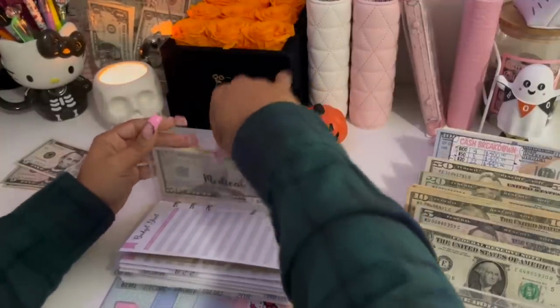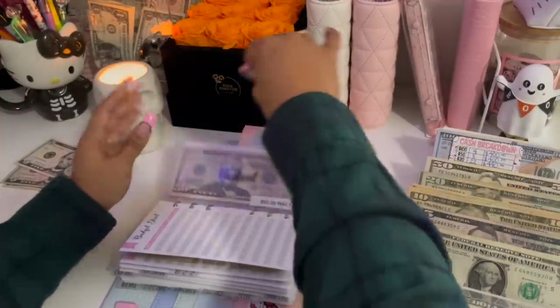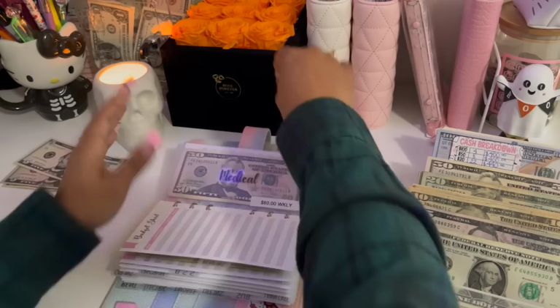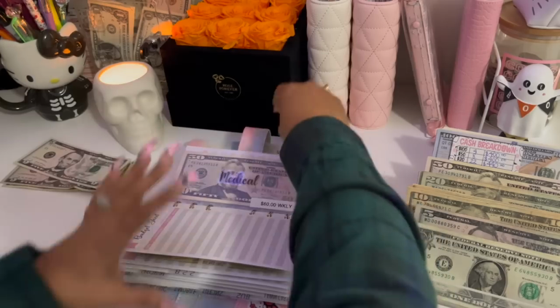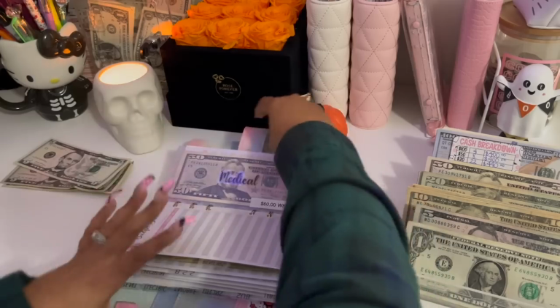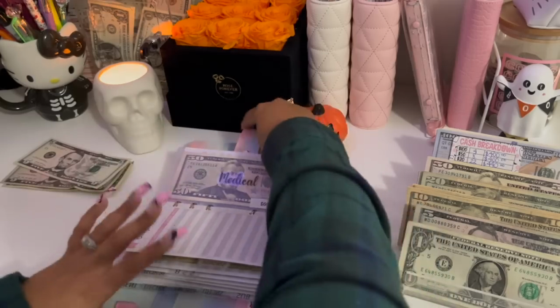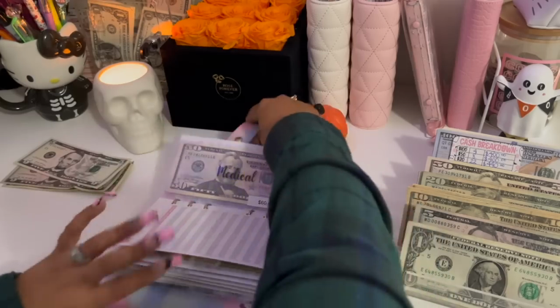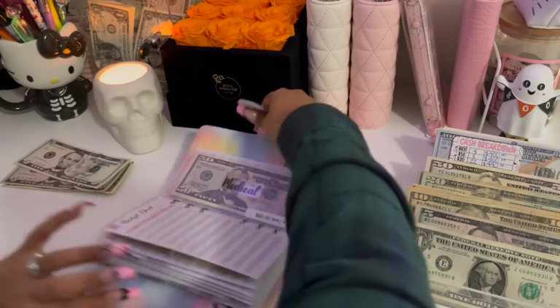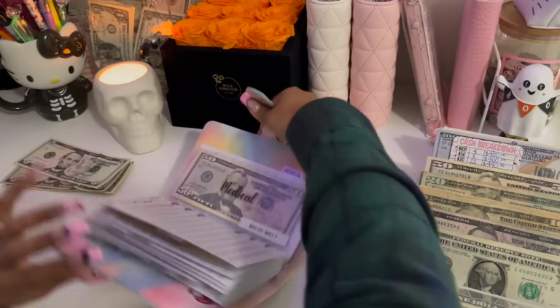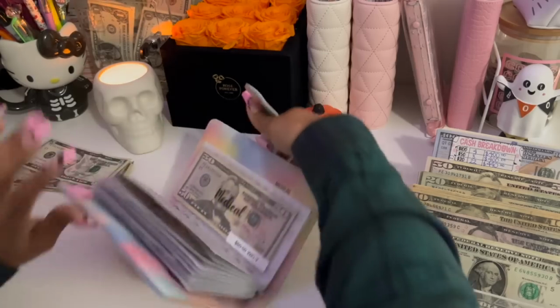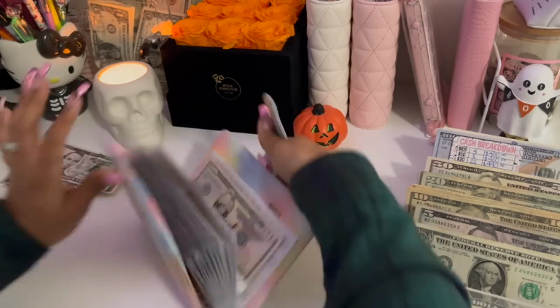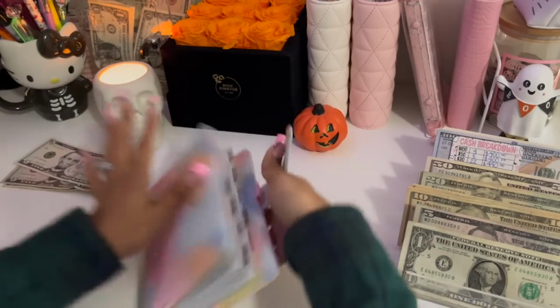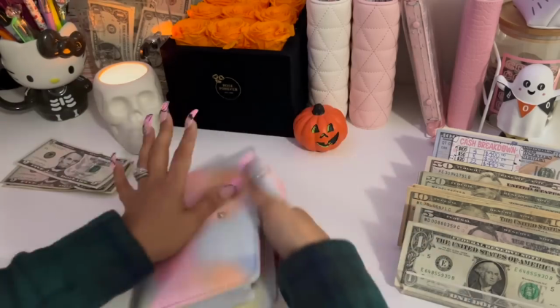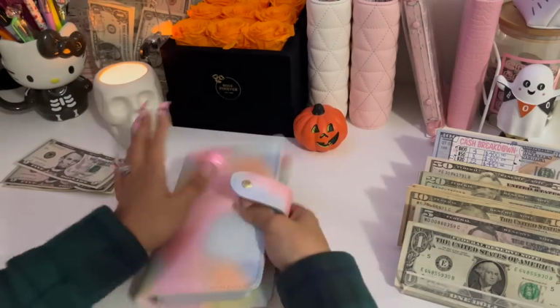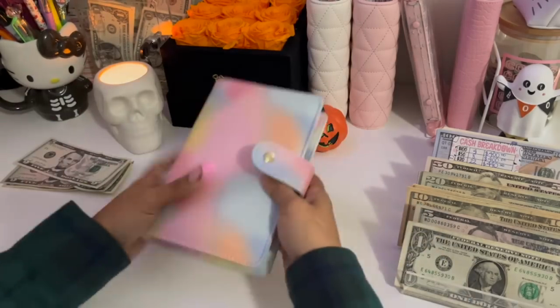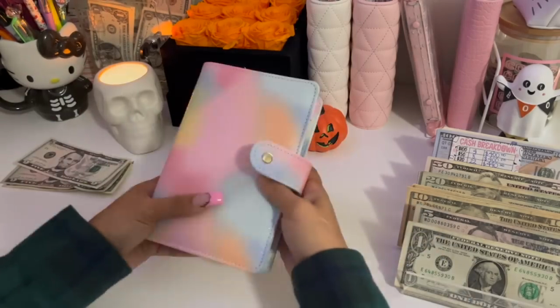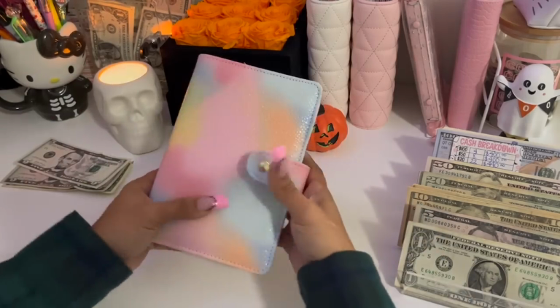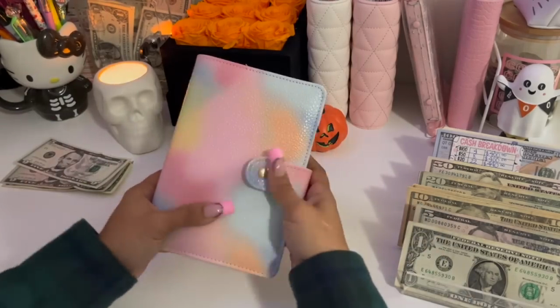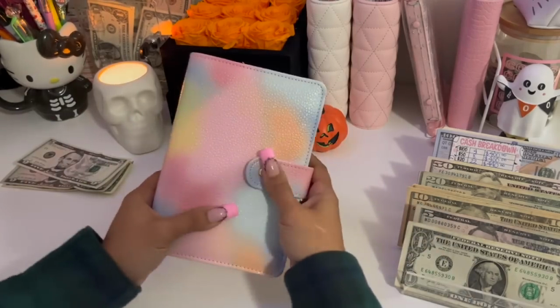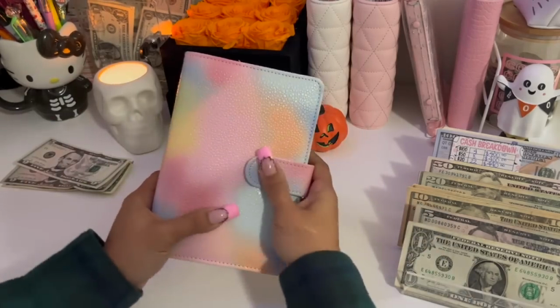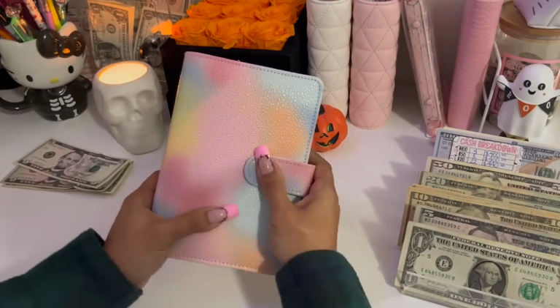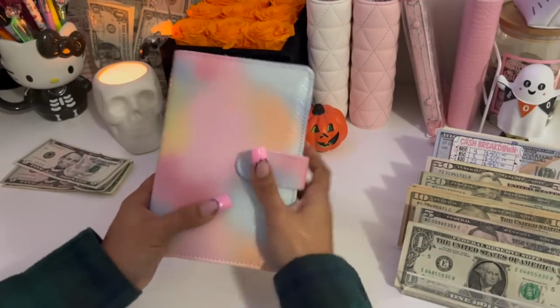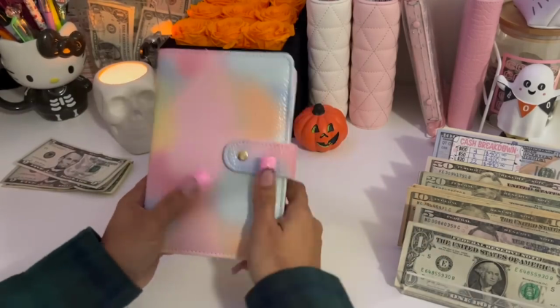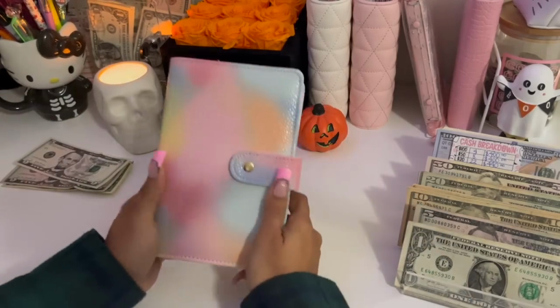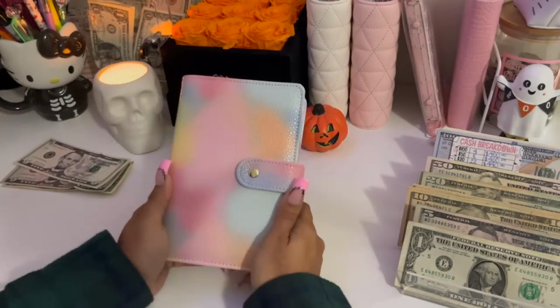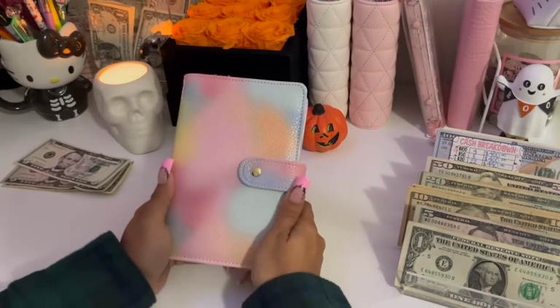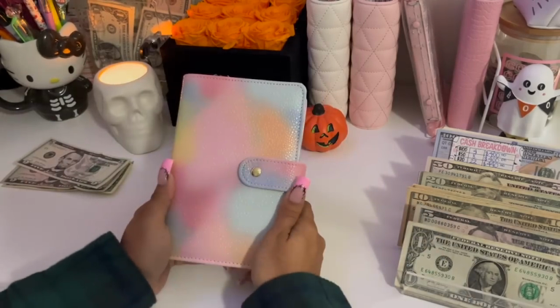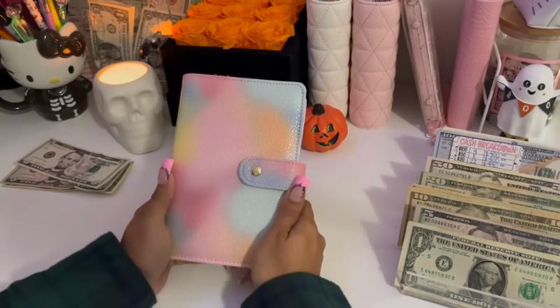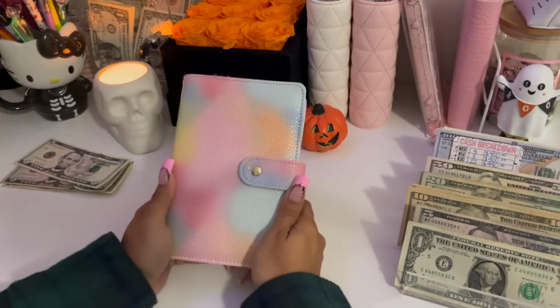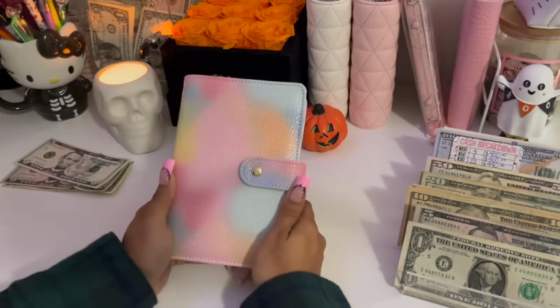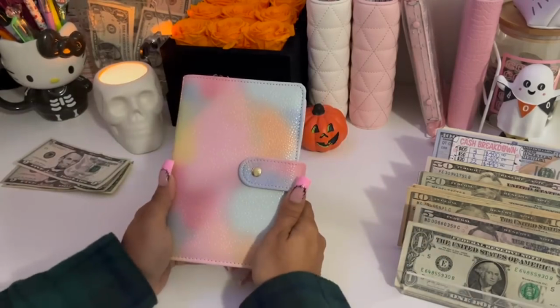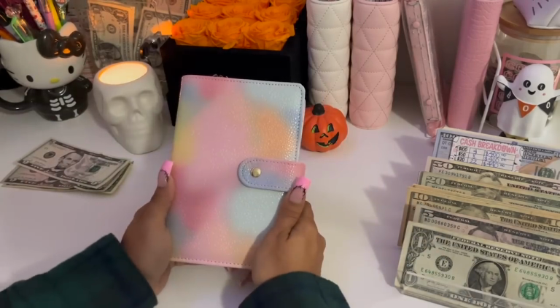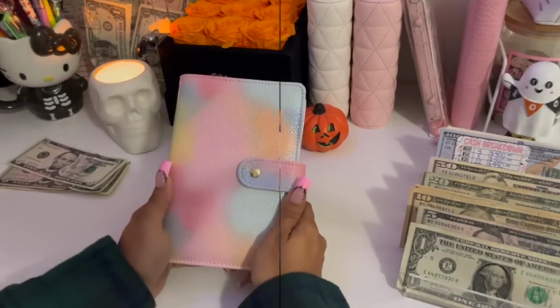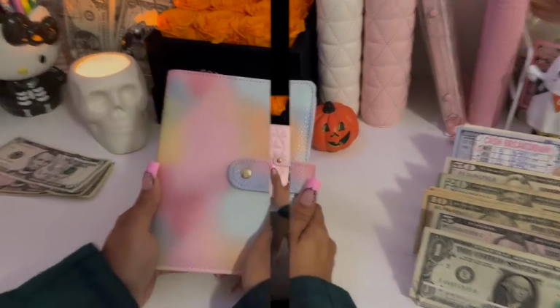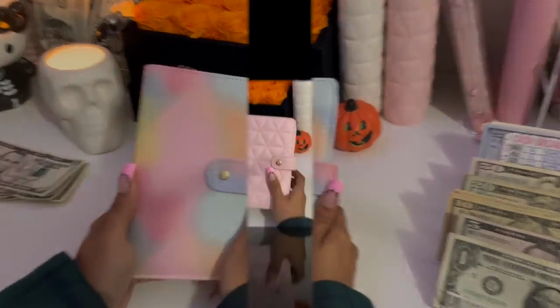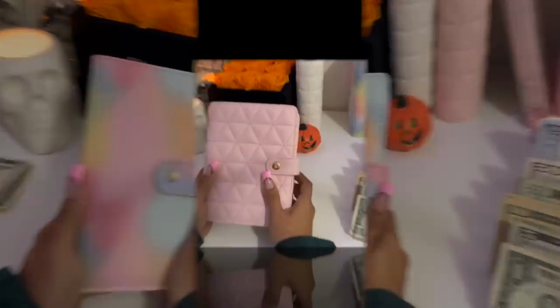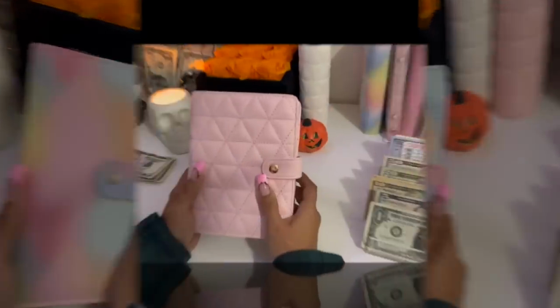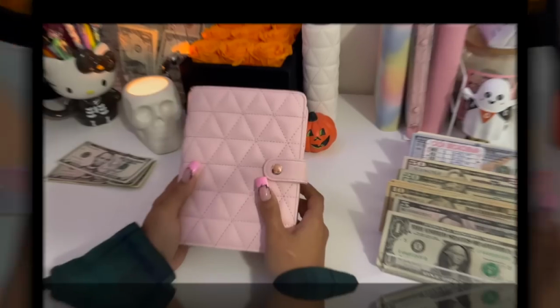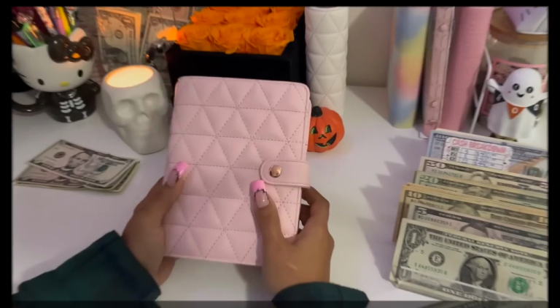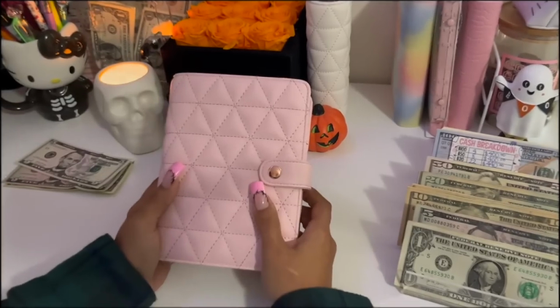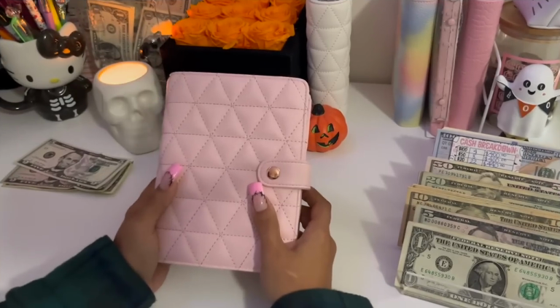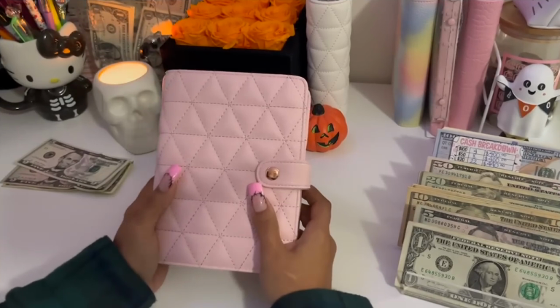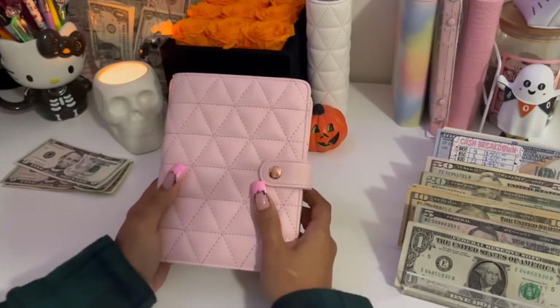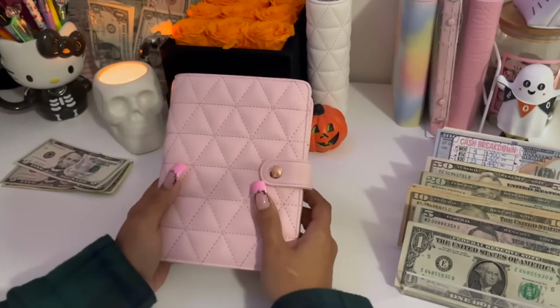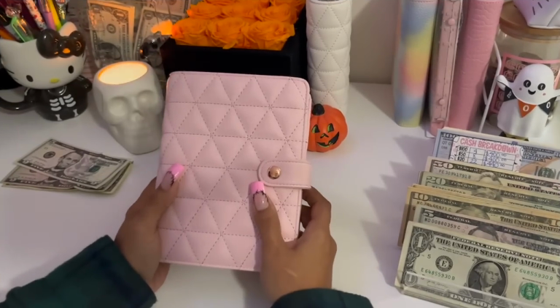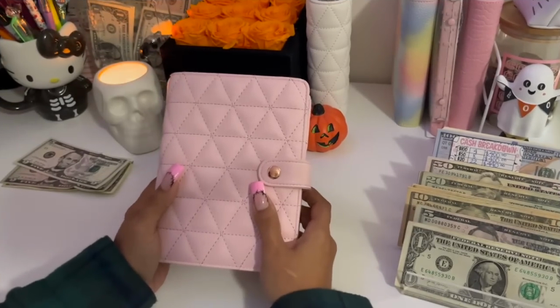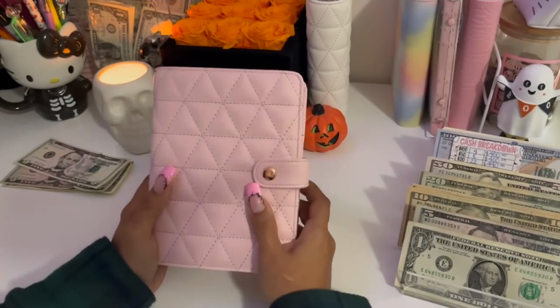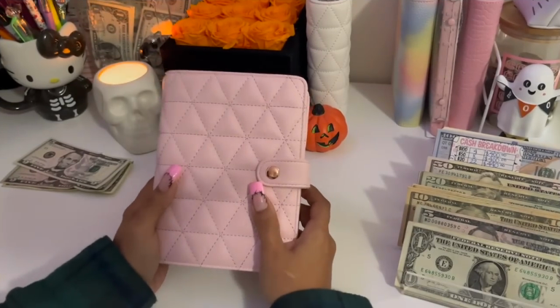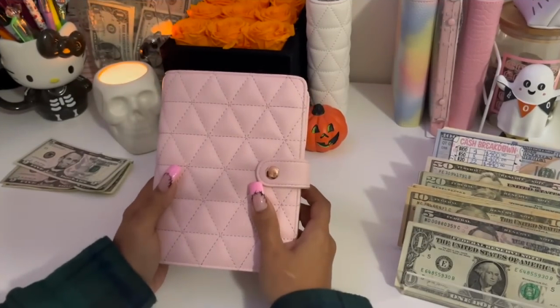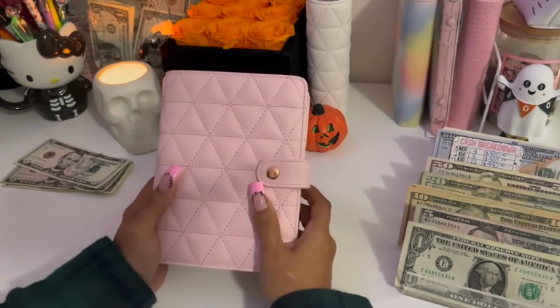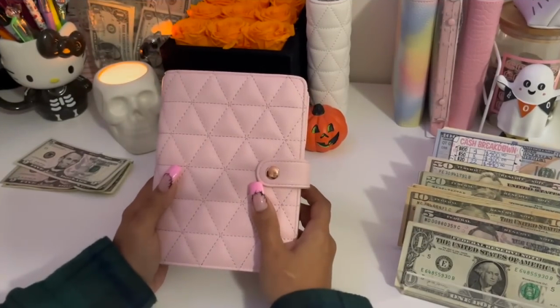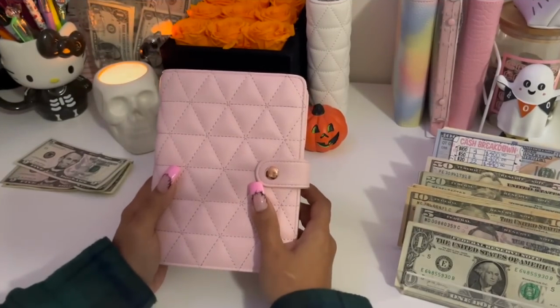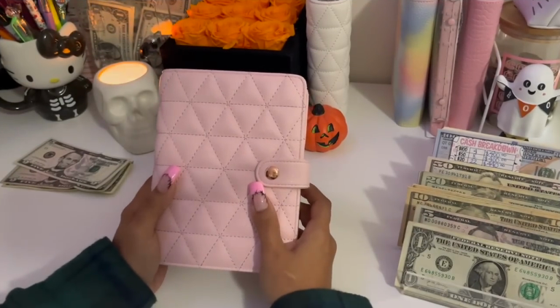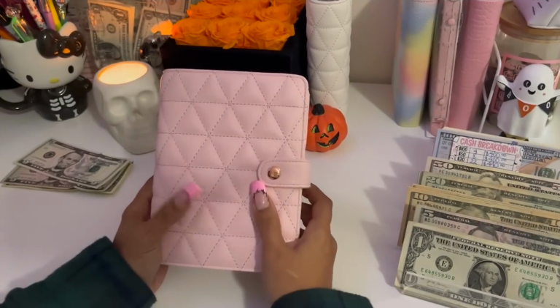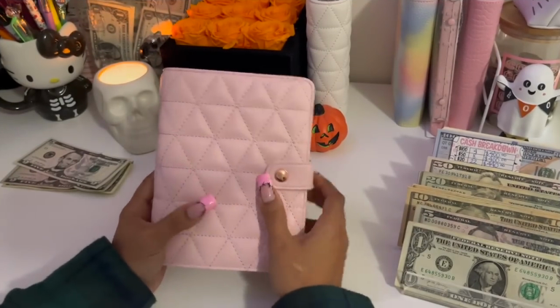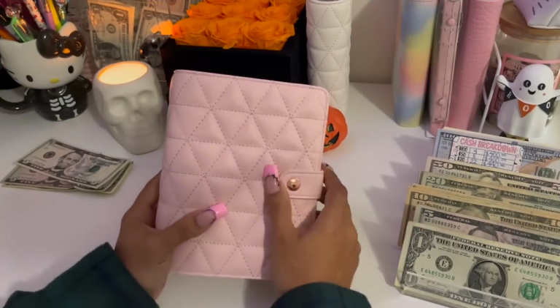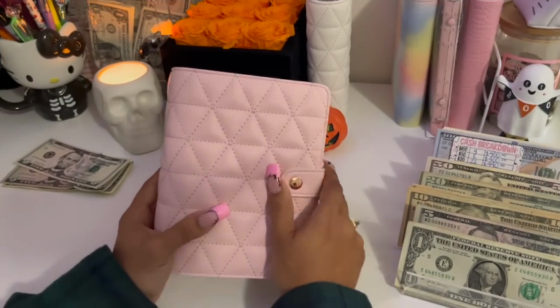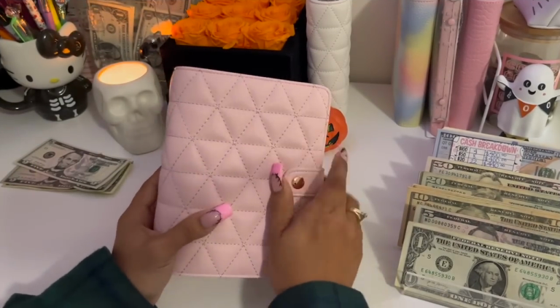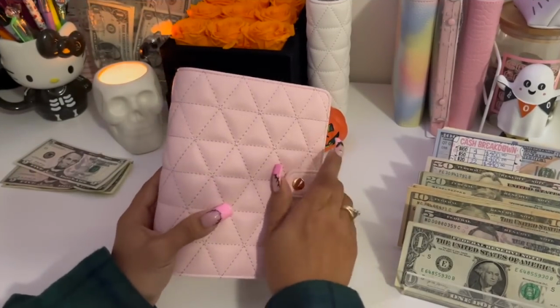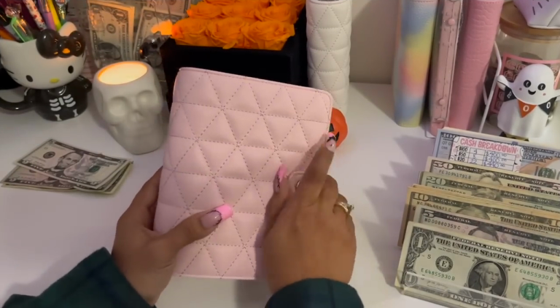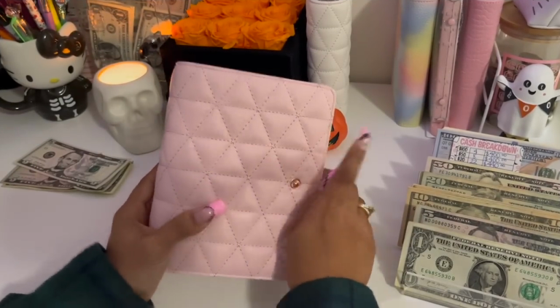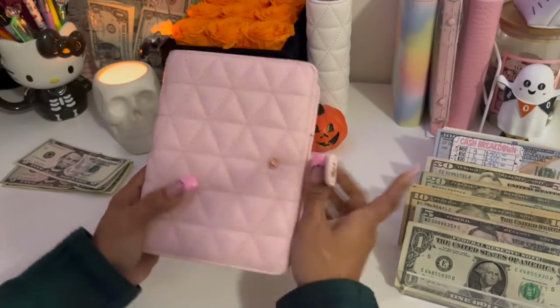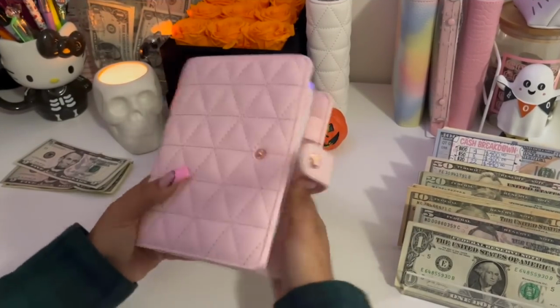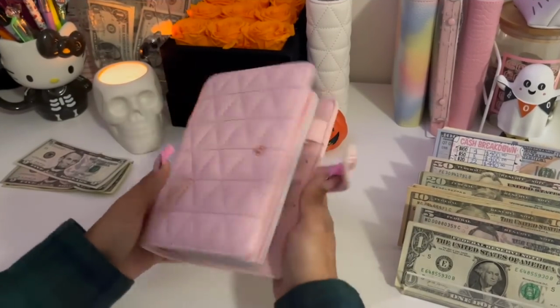And that is it for my bill binder today. Moving on into my high priority binder.